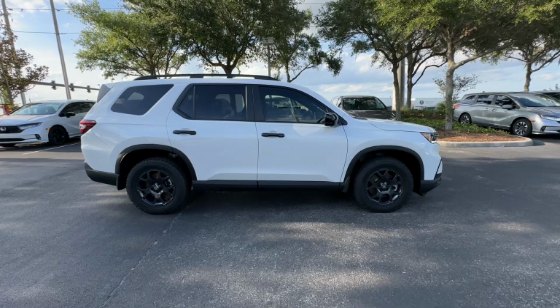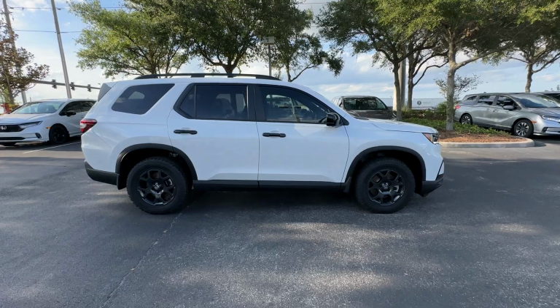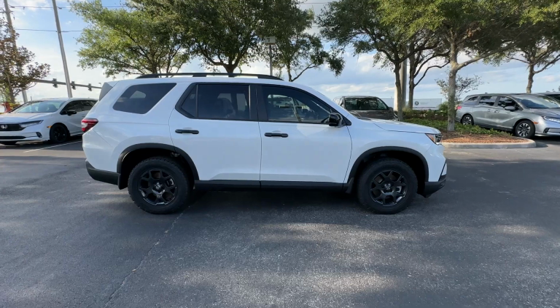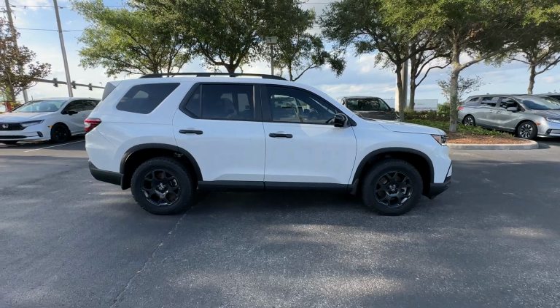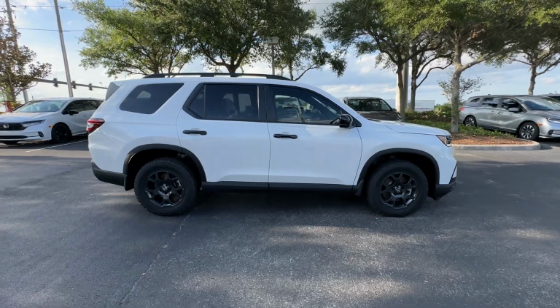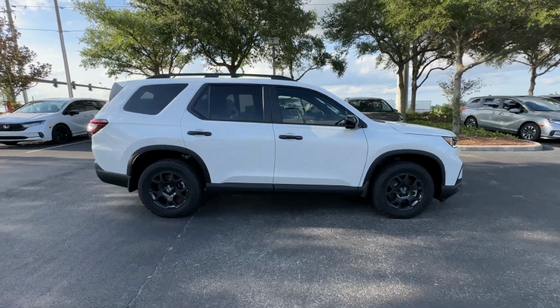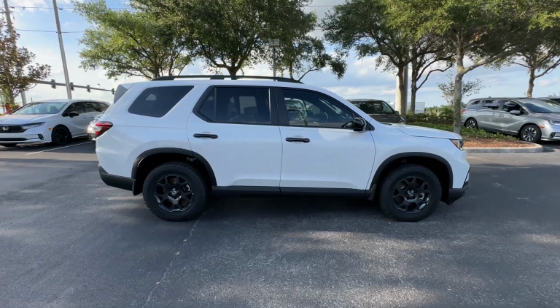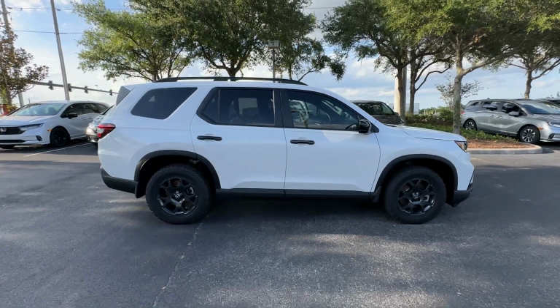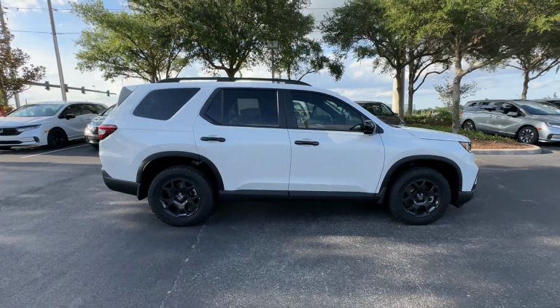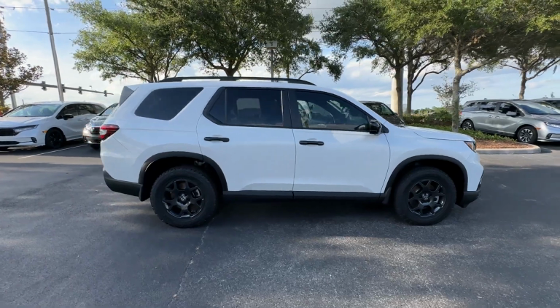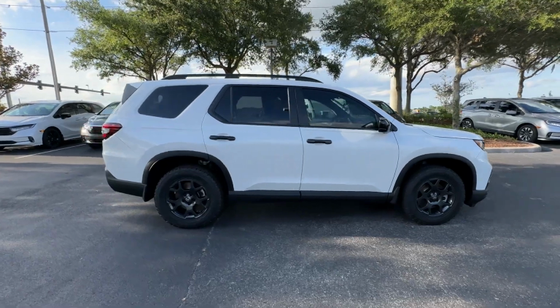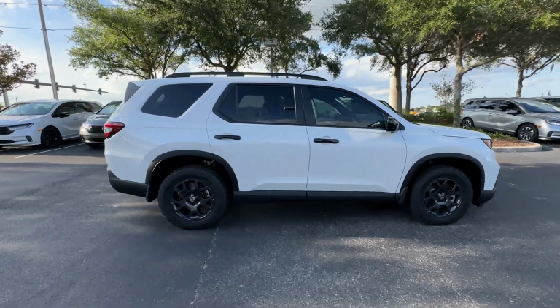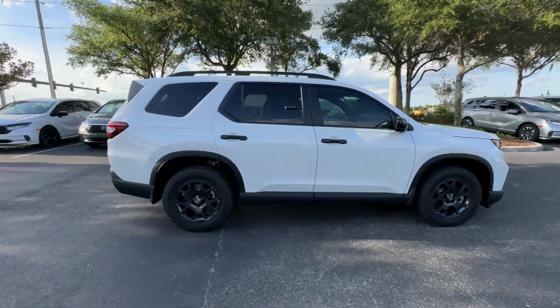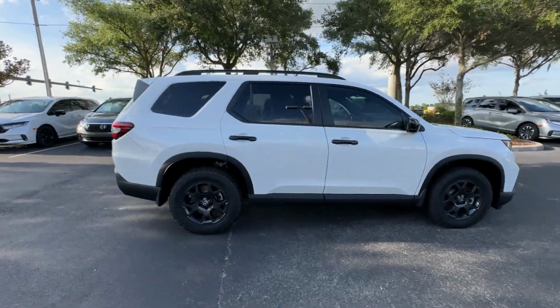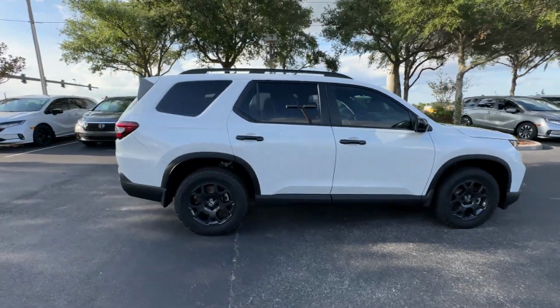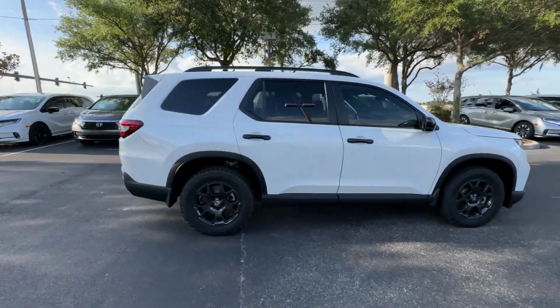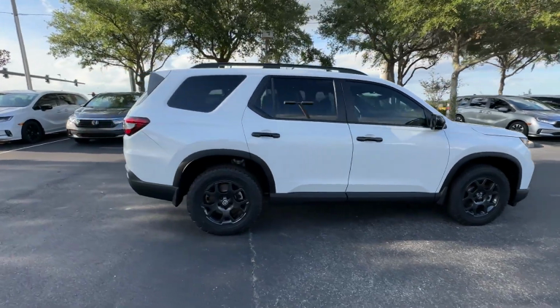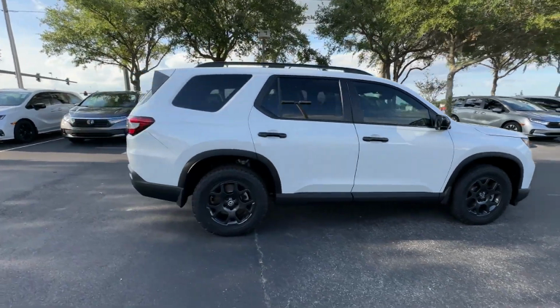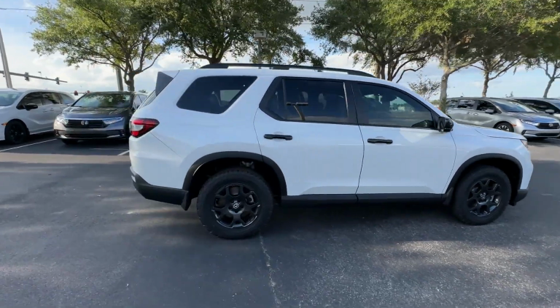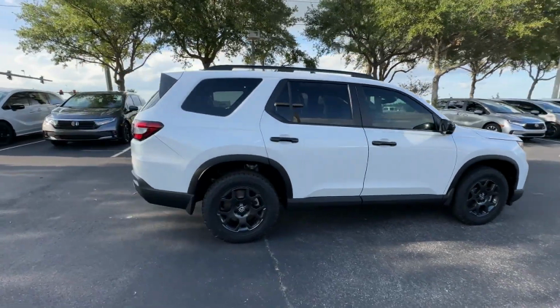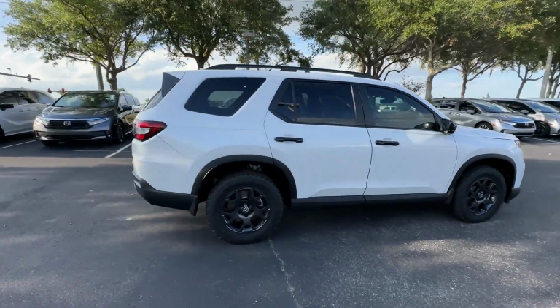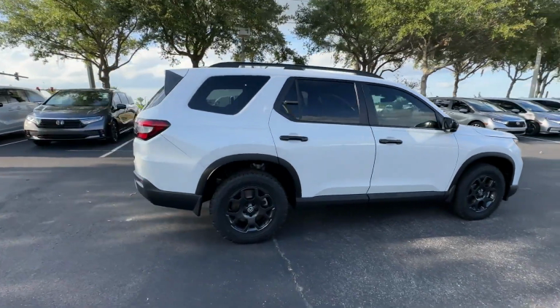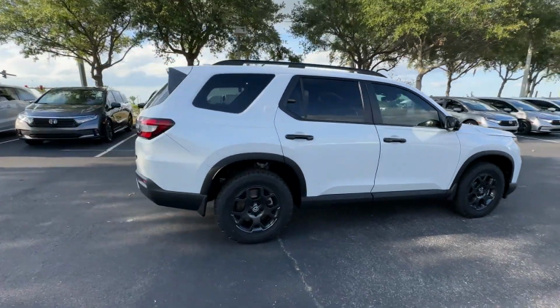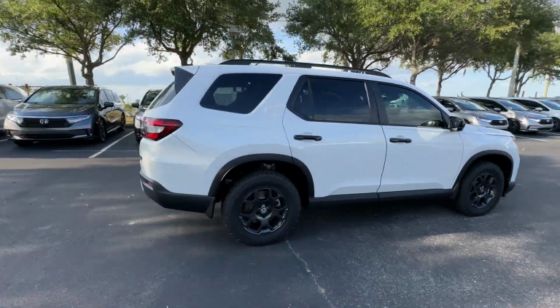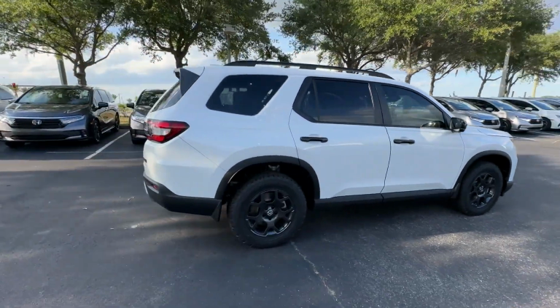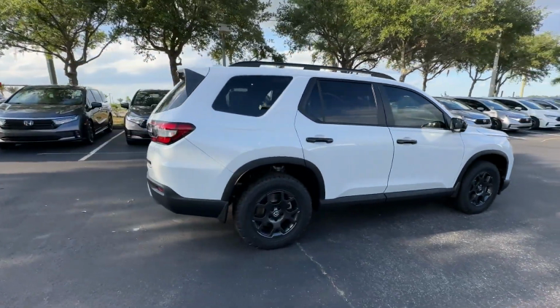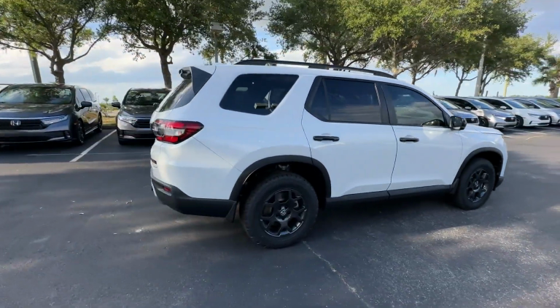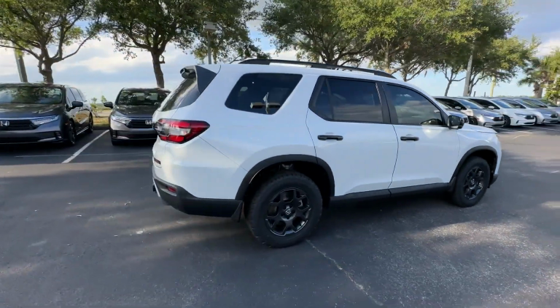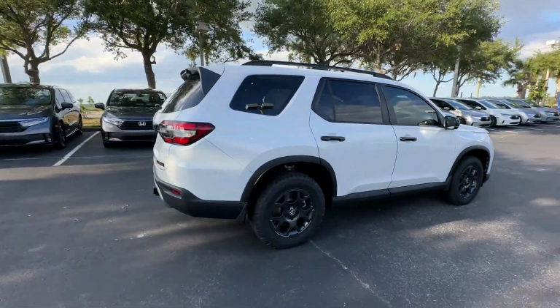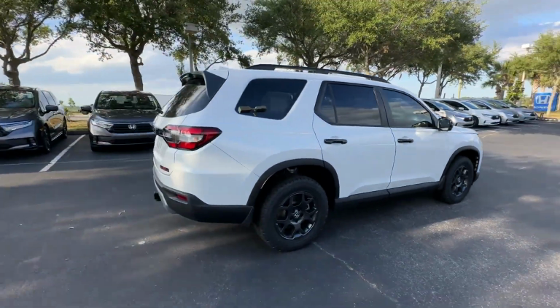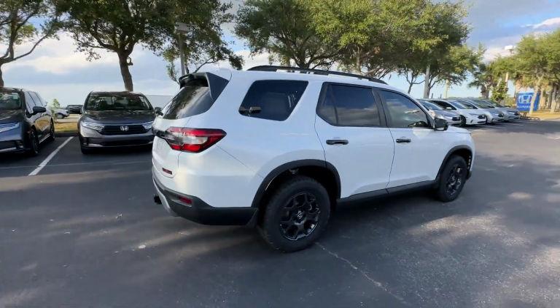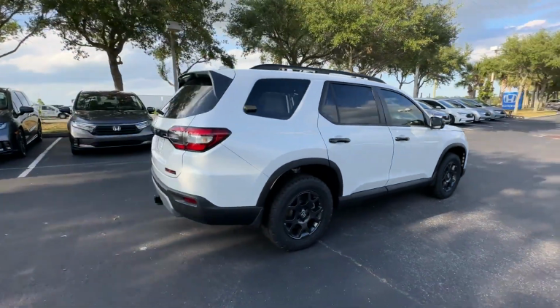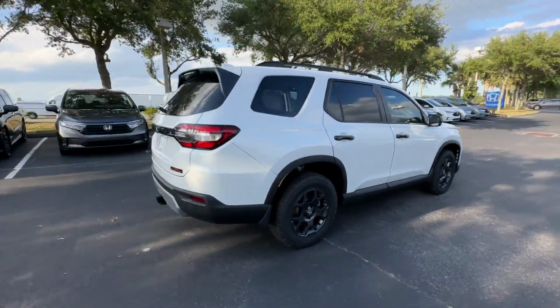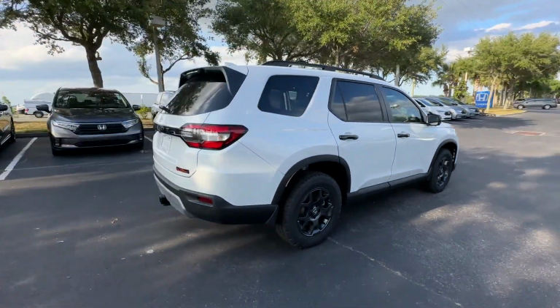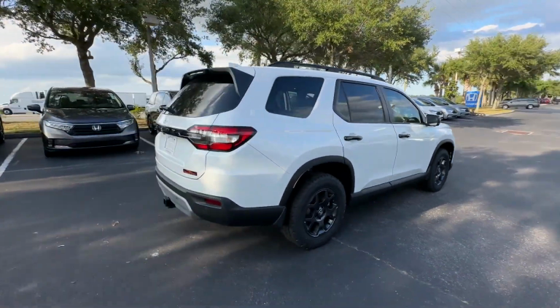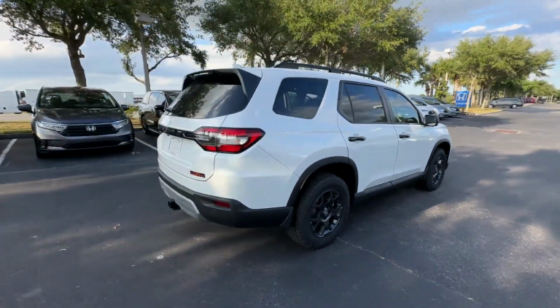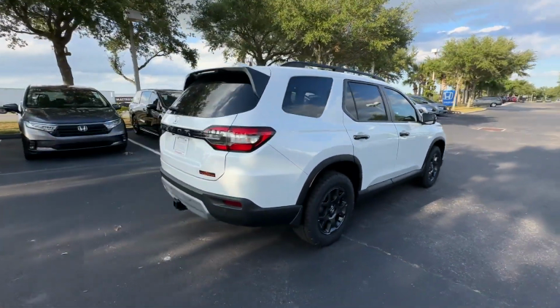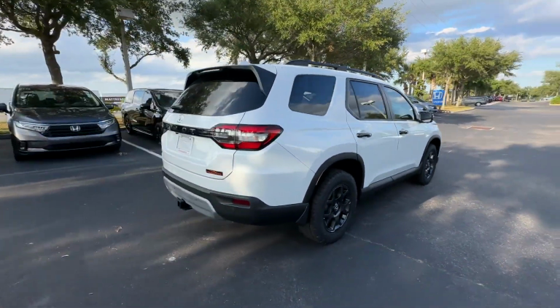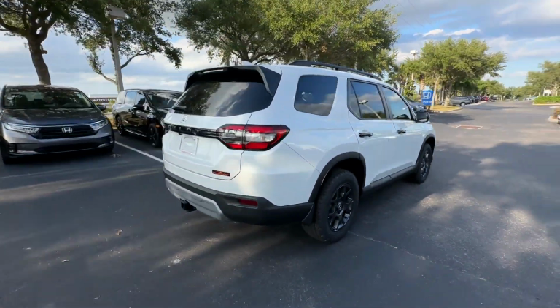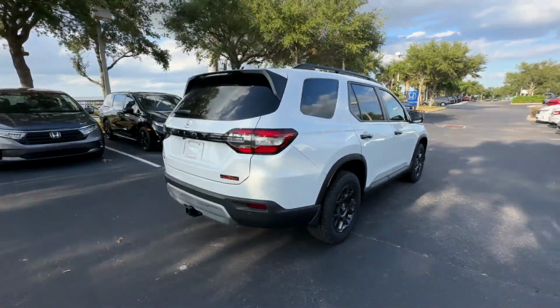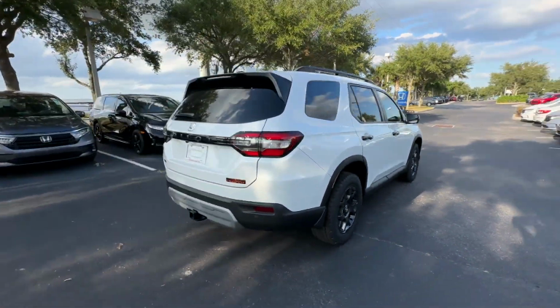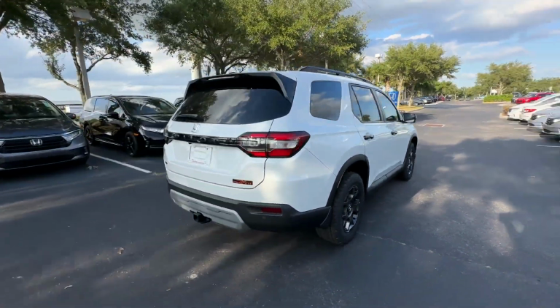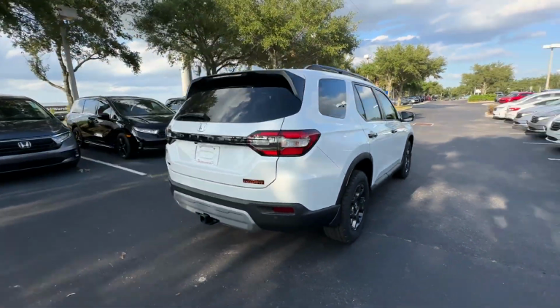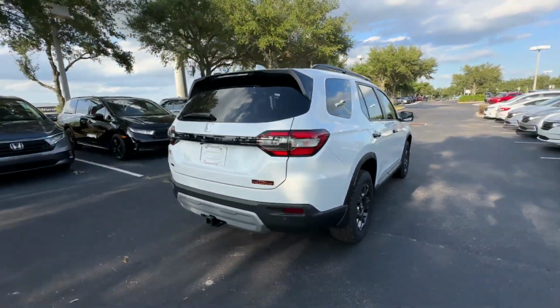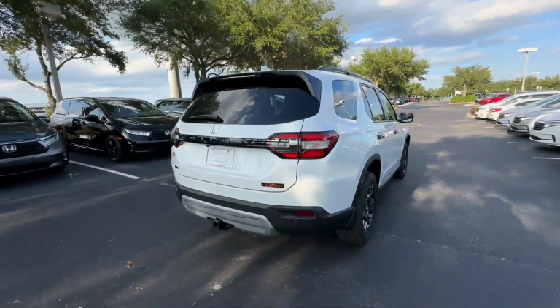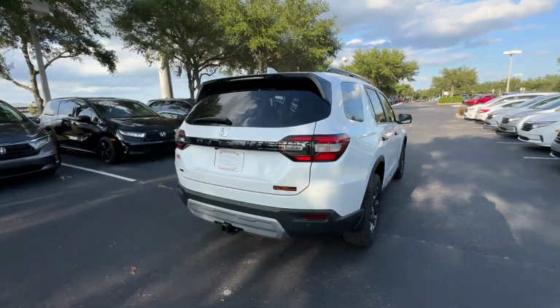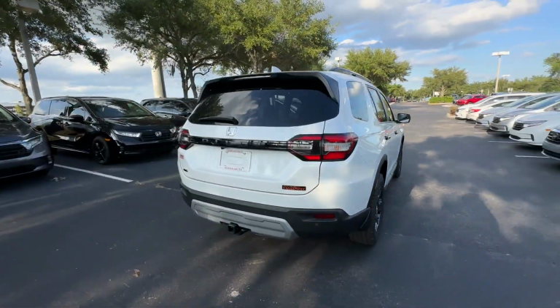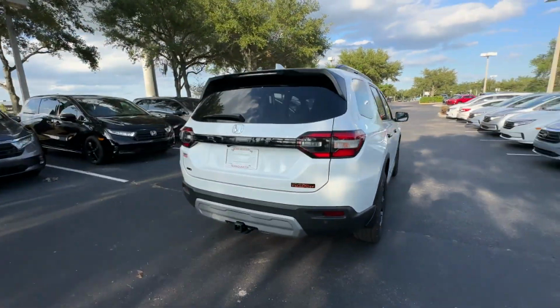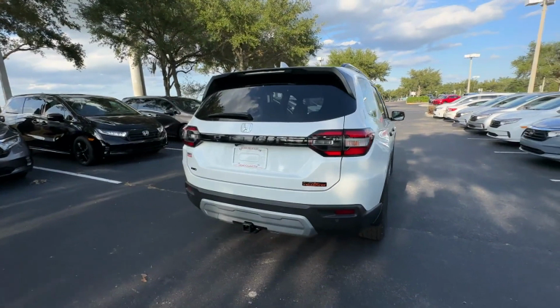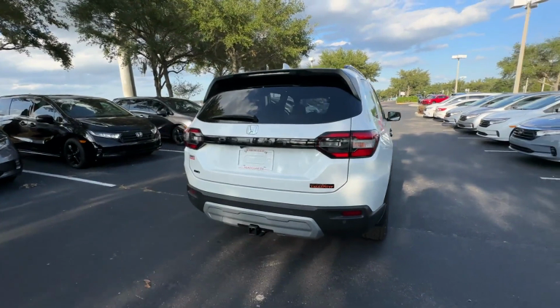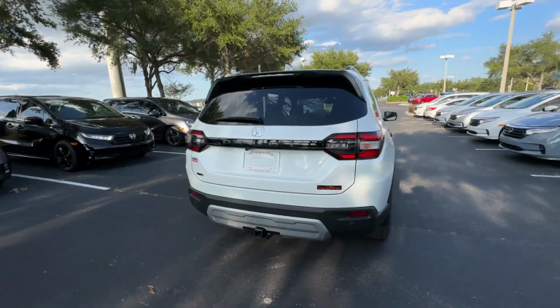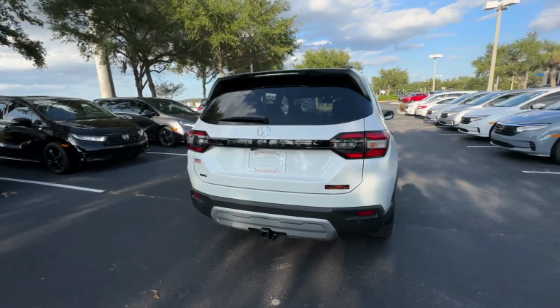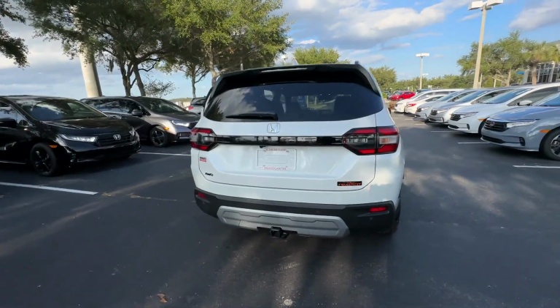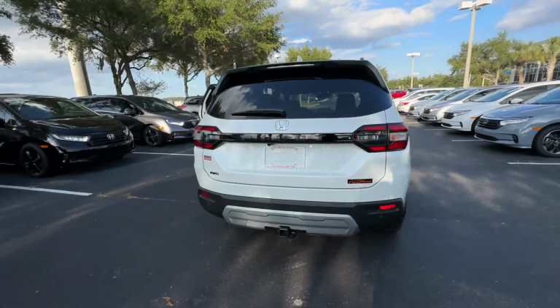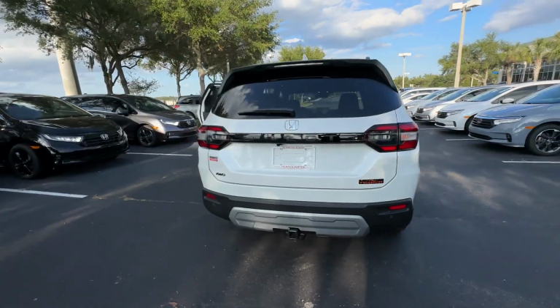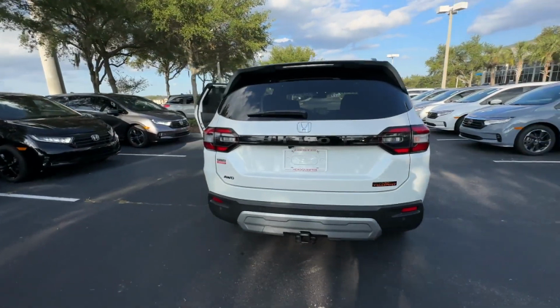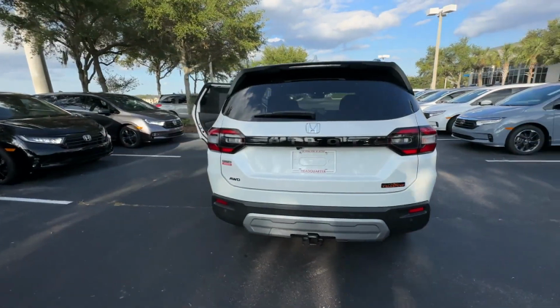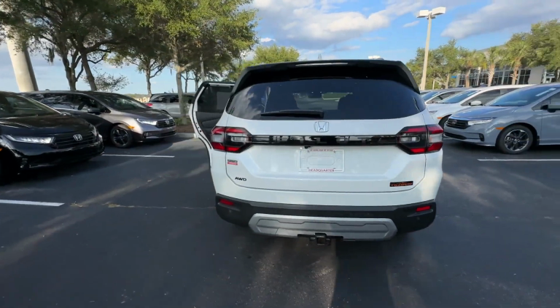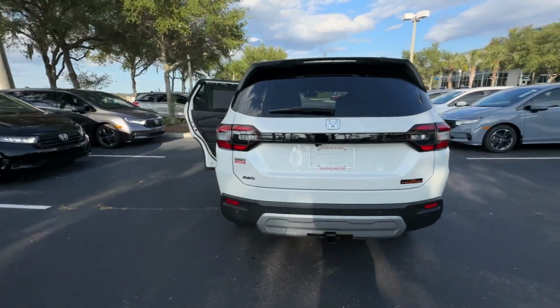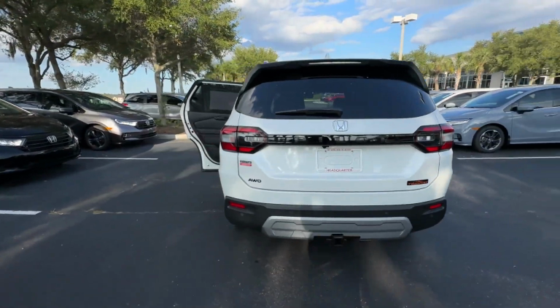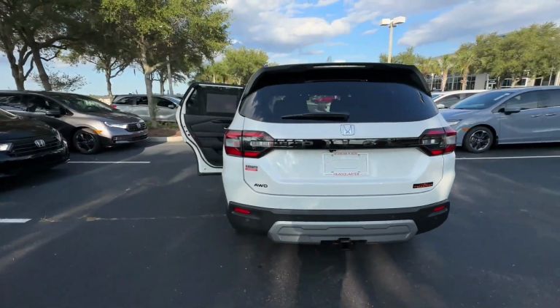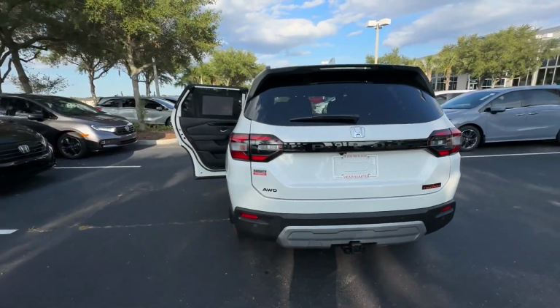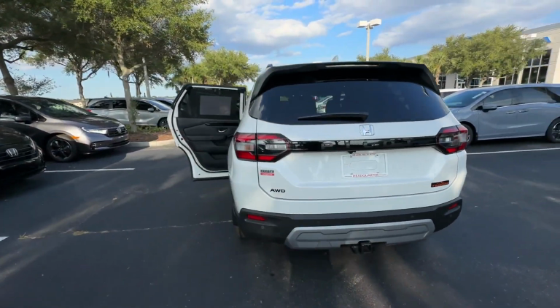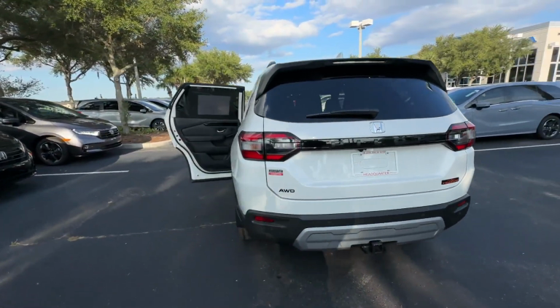2025 Honda Pilot. This SUV offers space as well as power and performance.